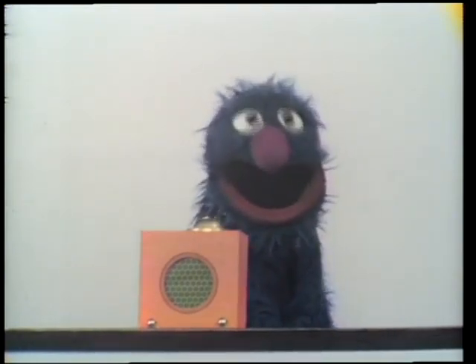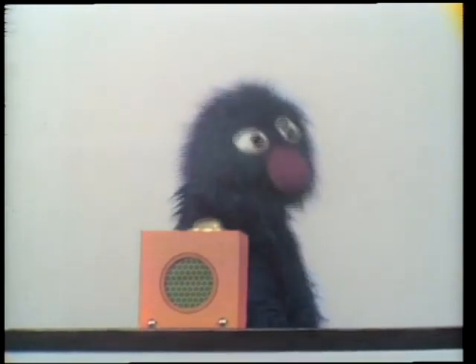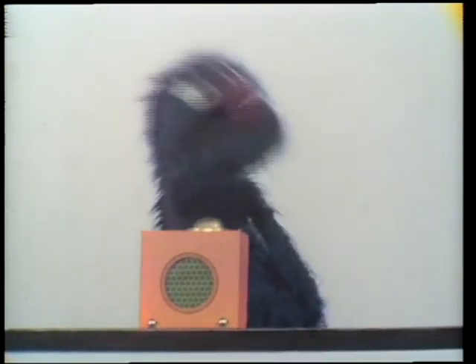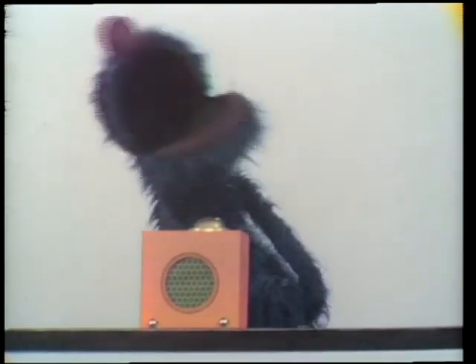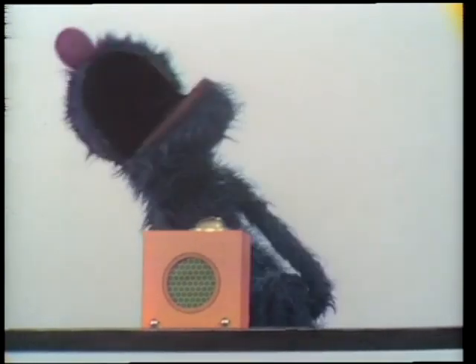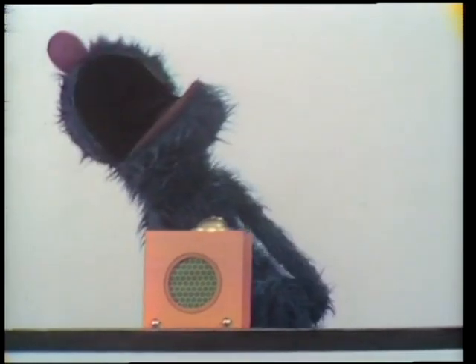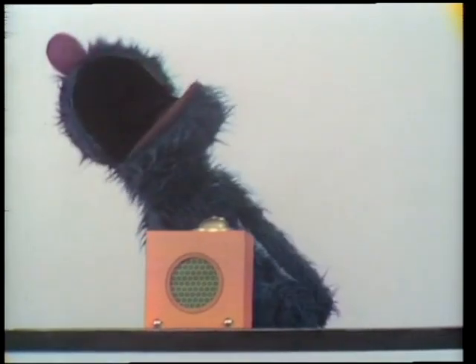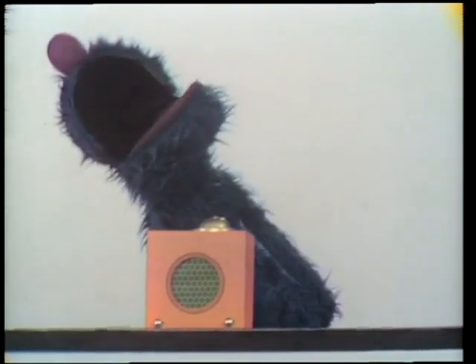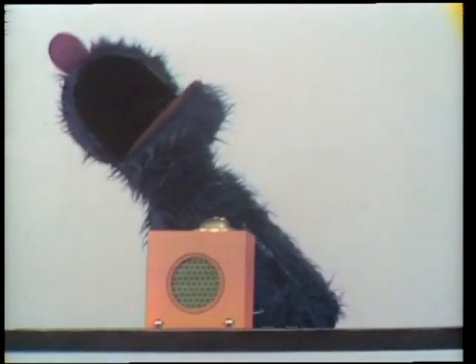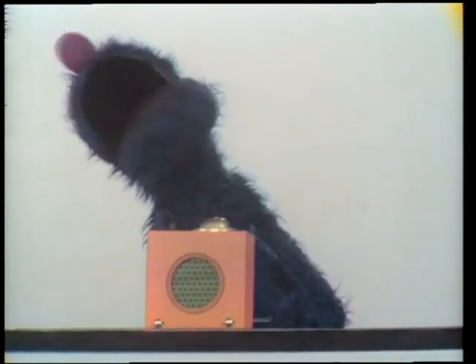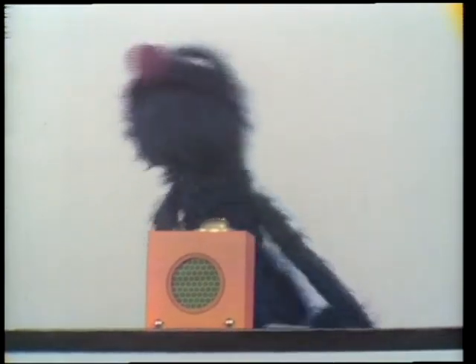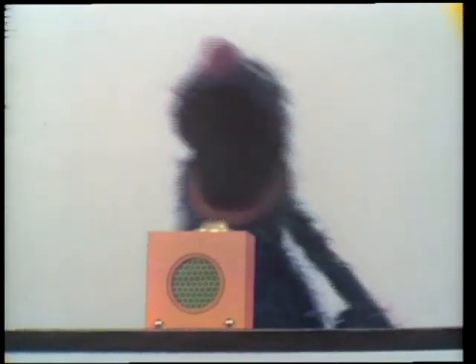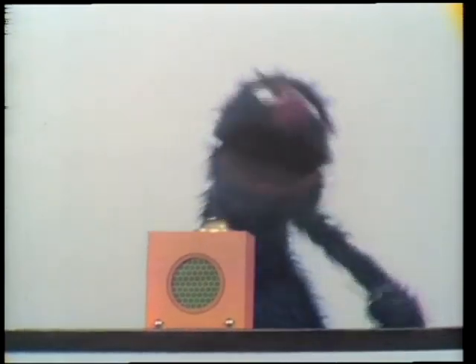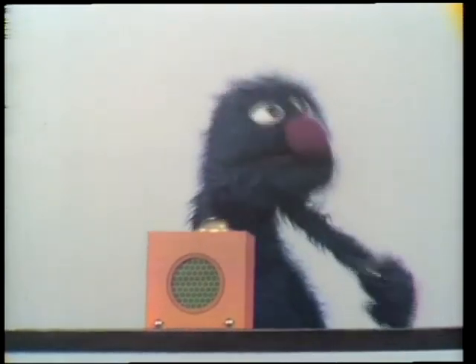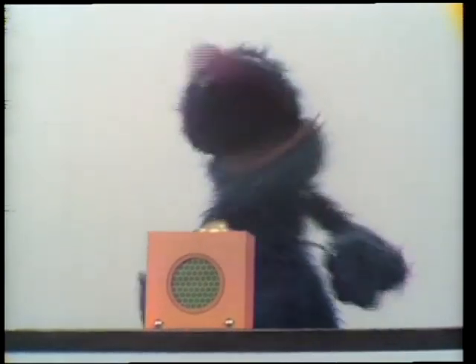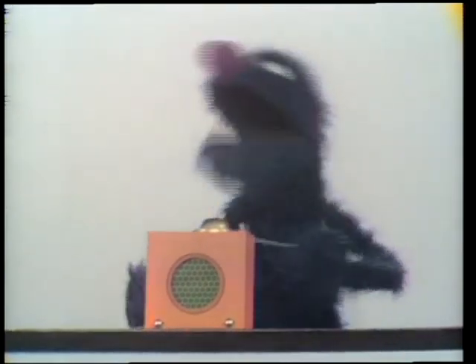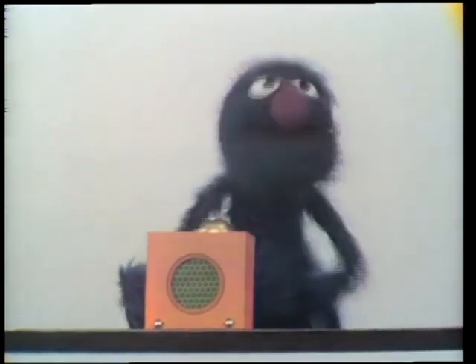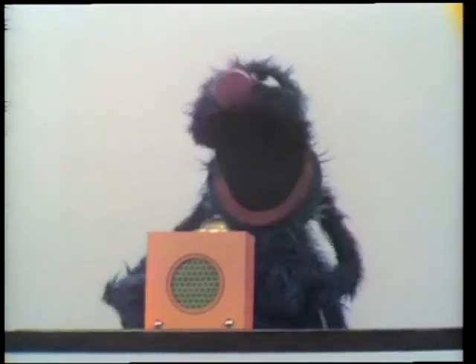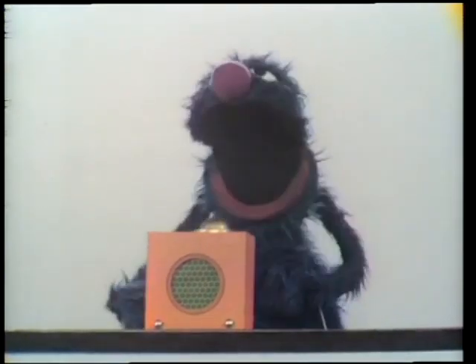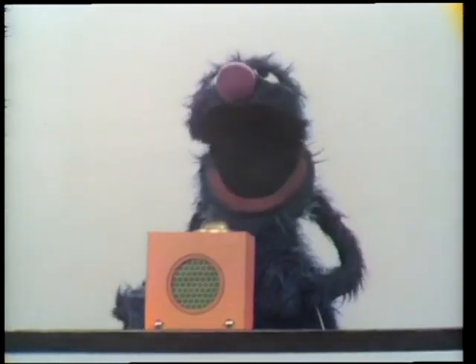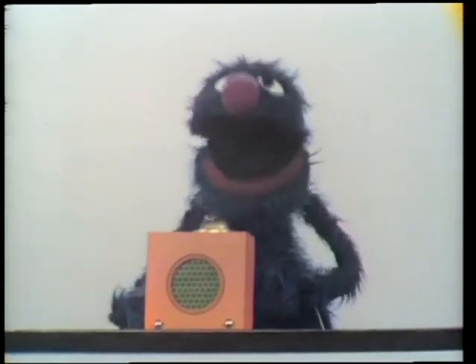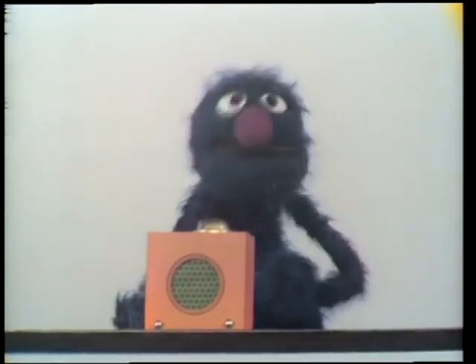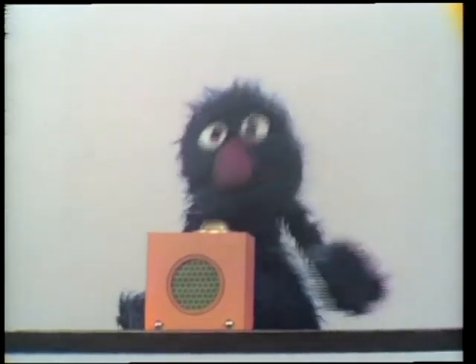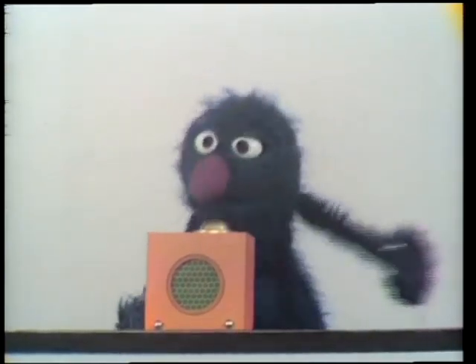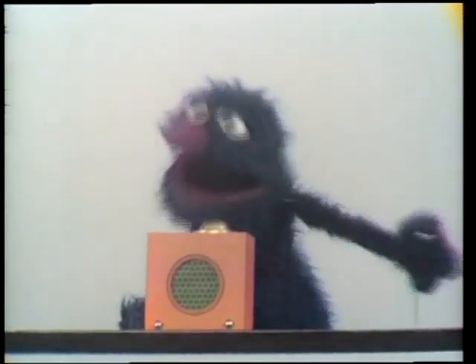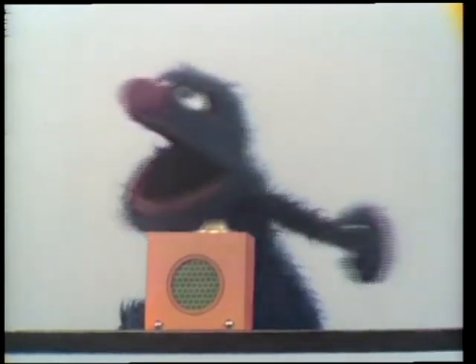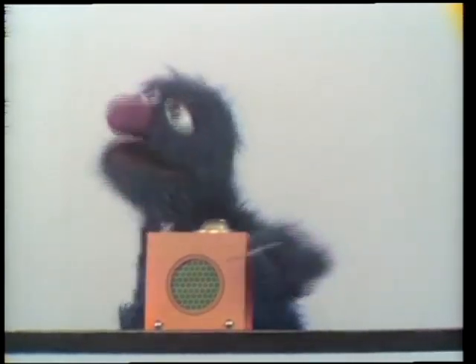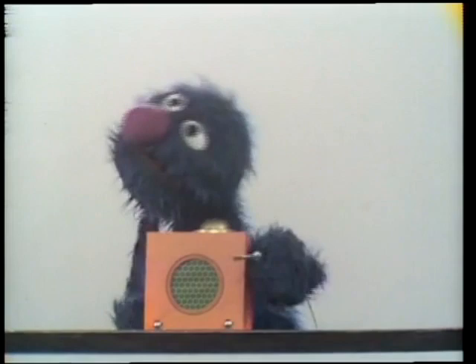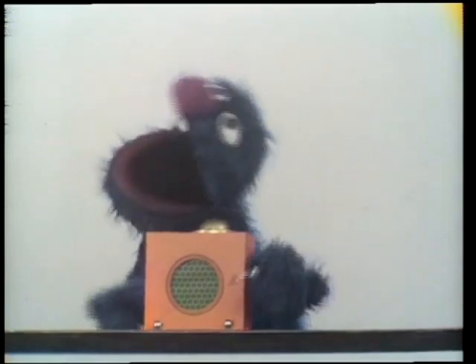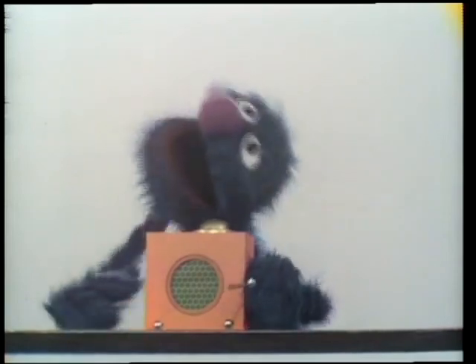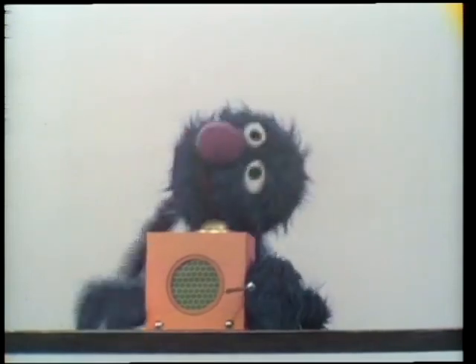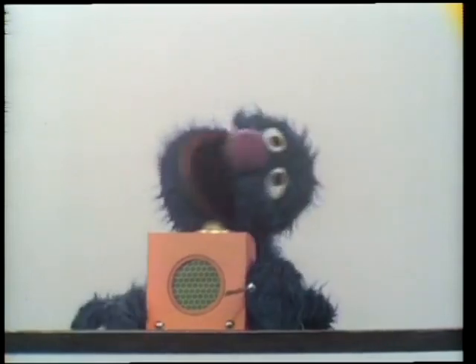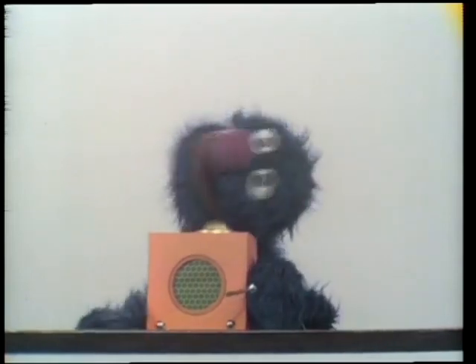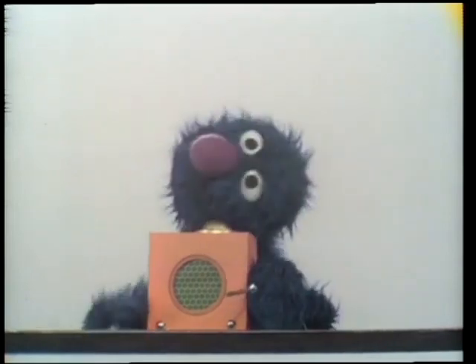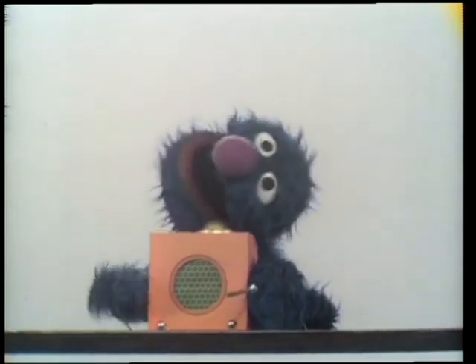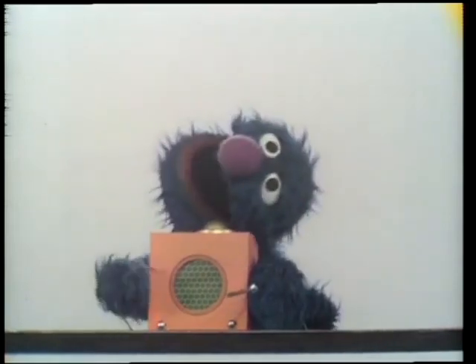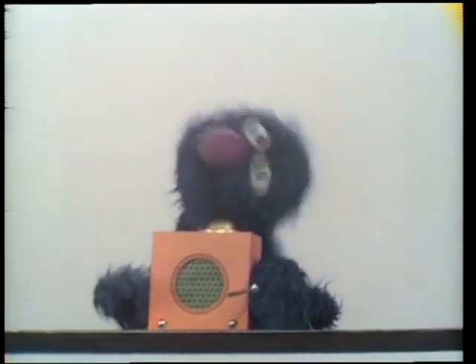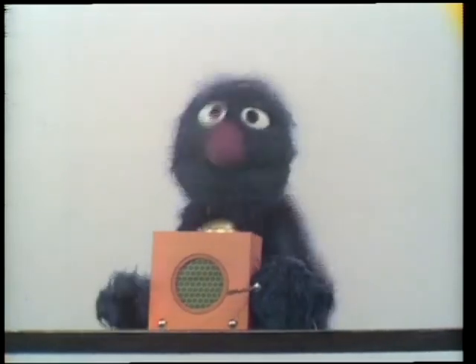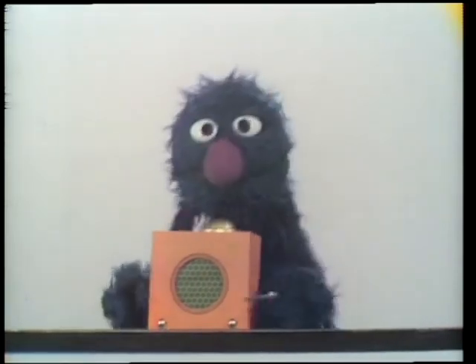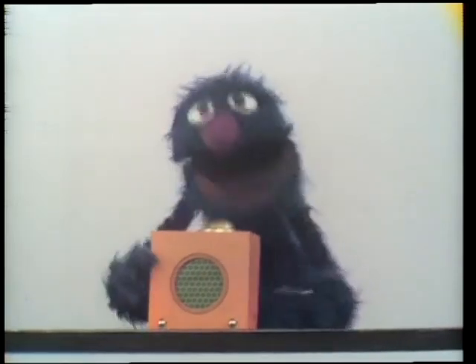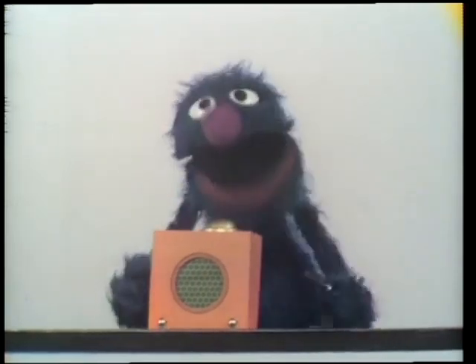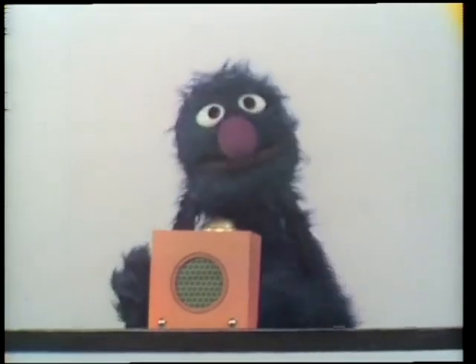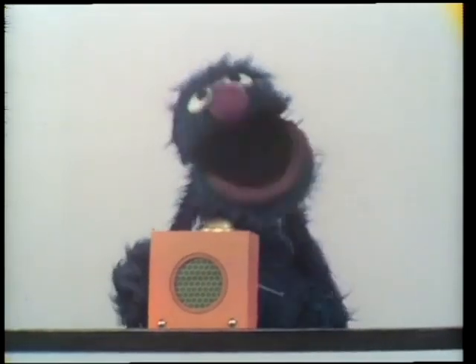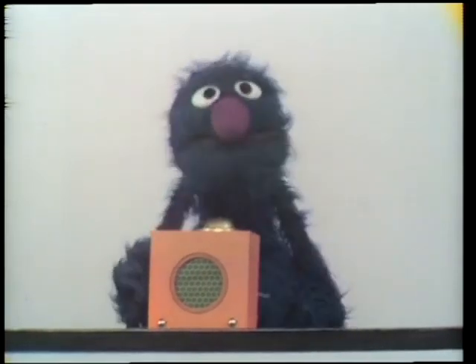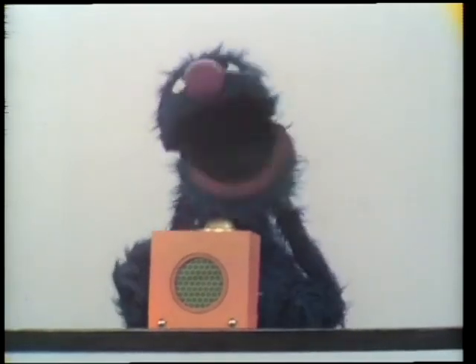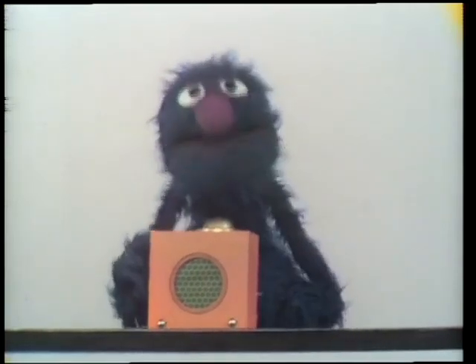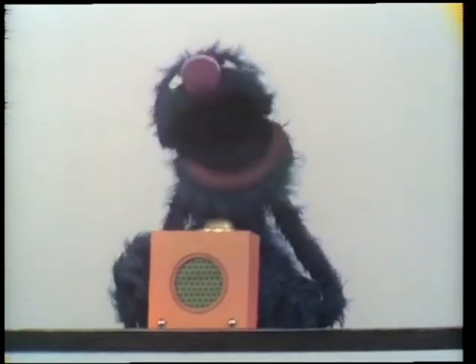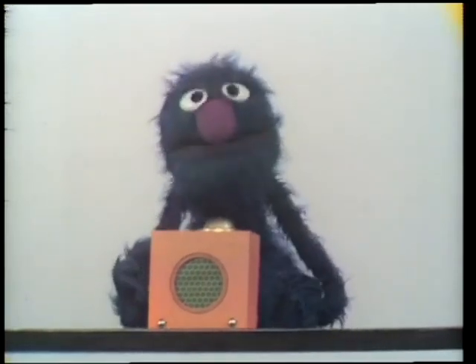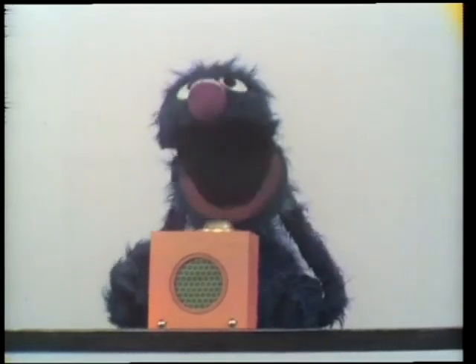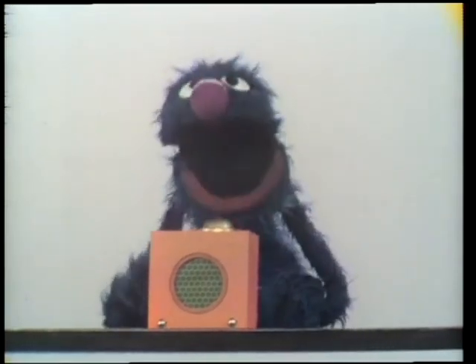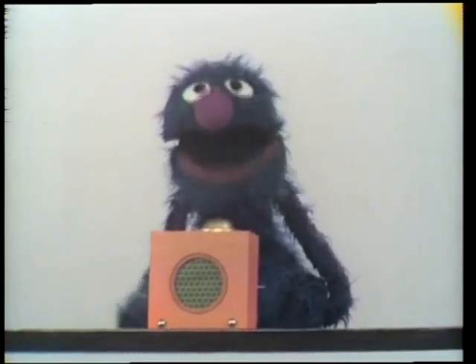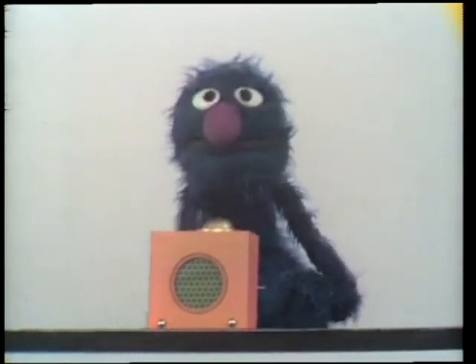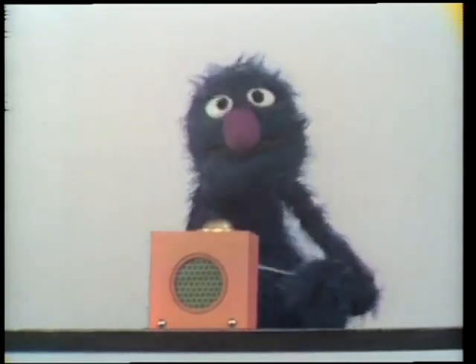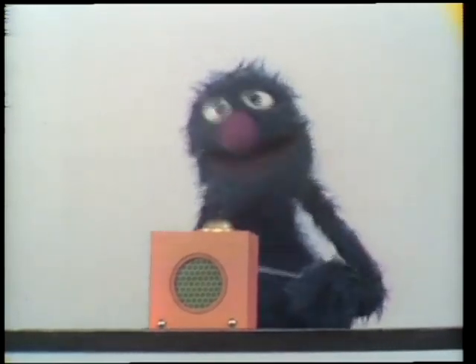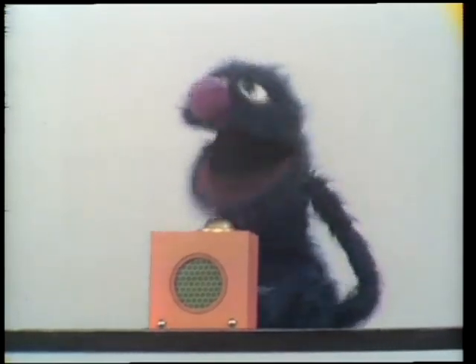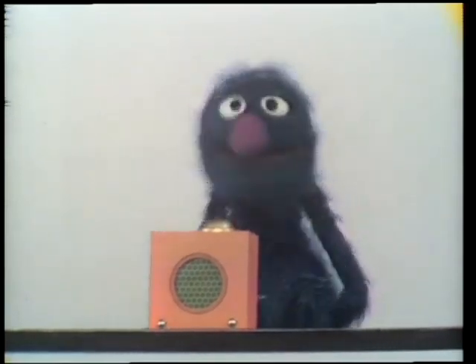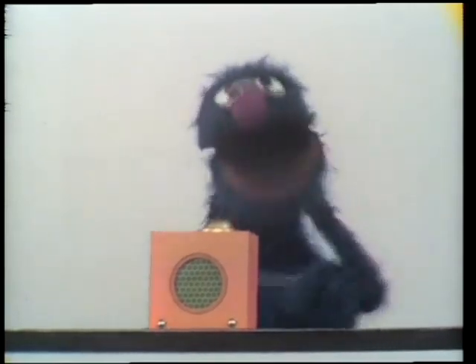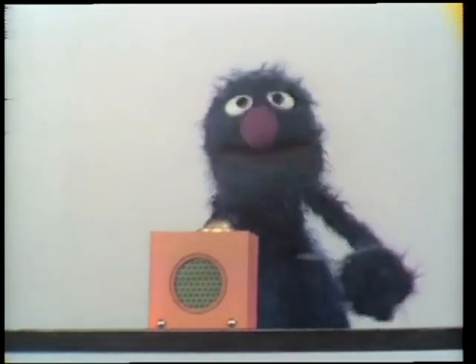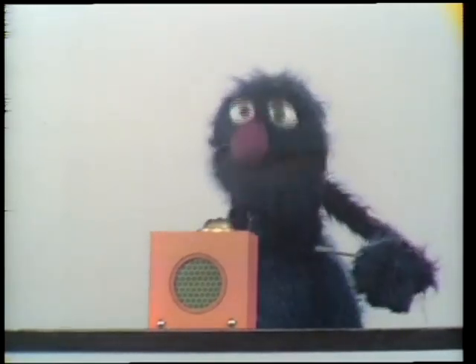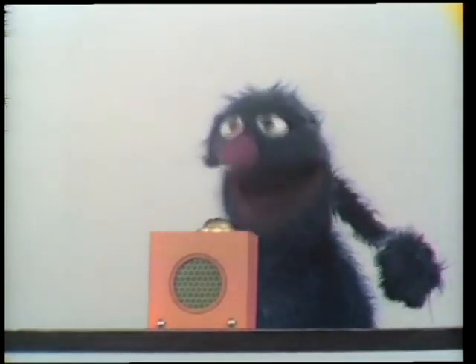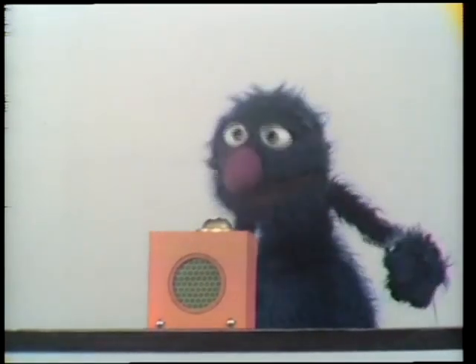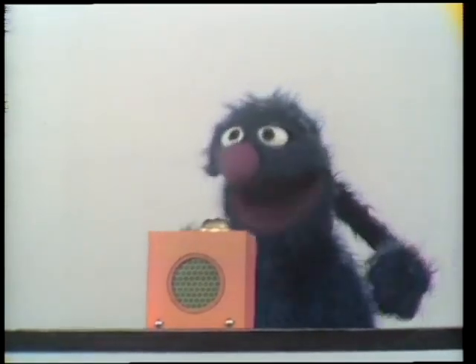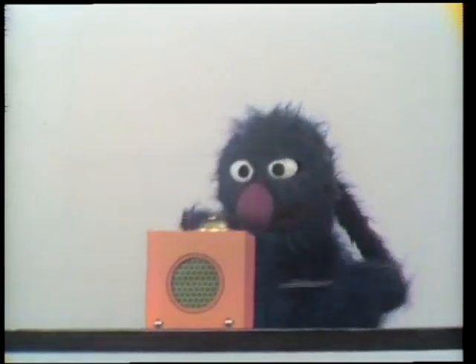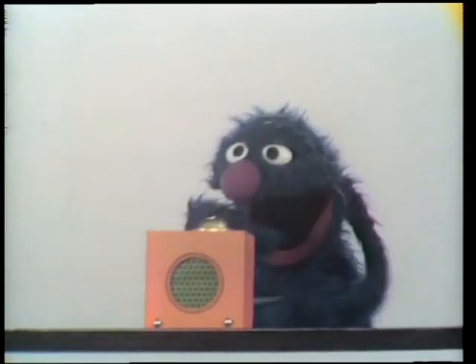Oh, the ding-a-ling! Oh, nice little box. You want to hear the ding-a-ling again? OK, listen. Here we go.